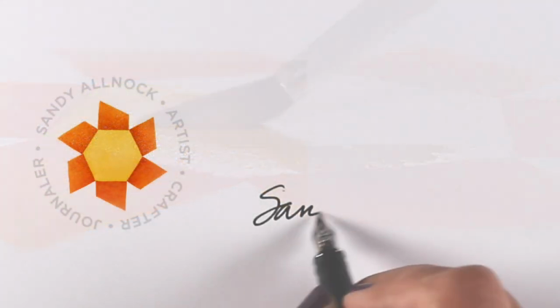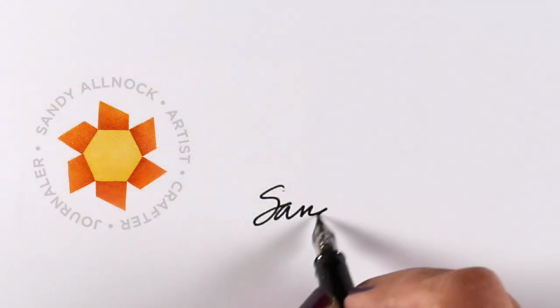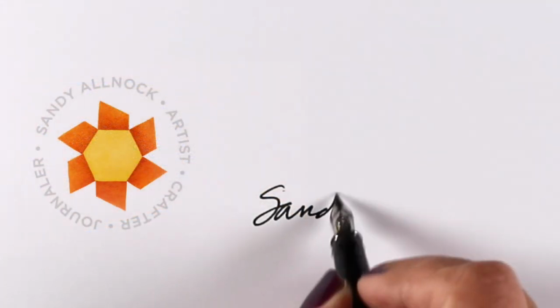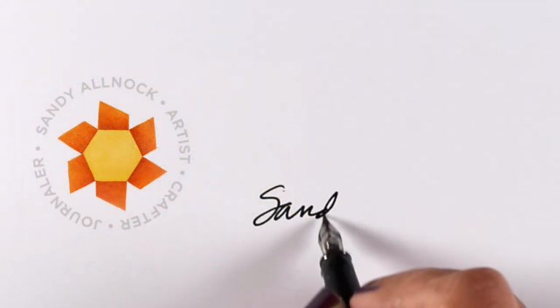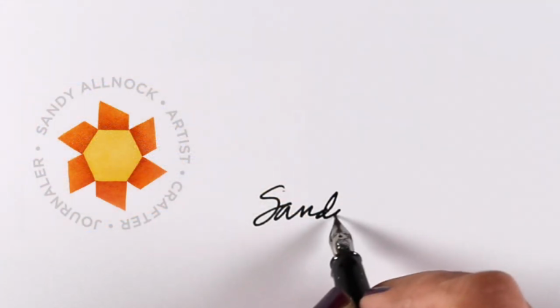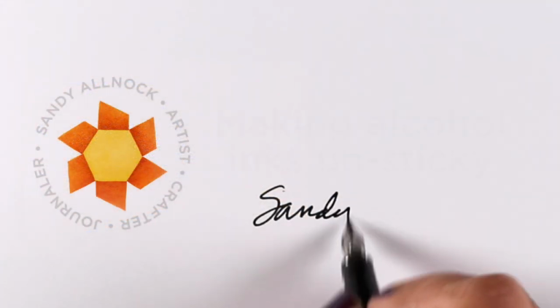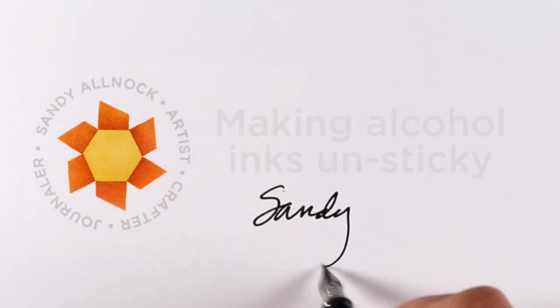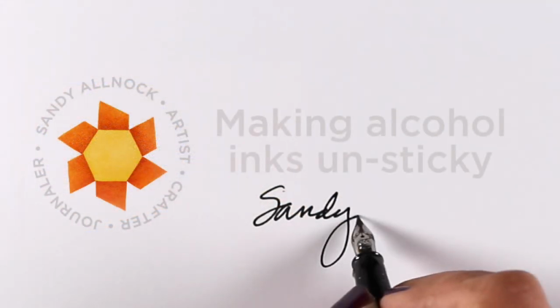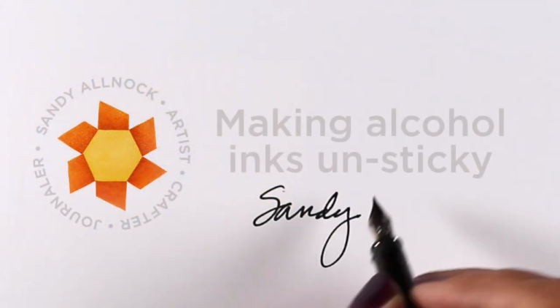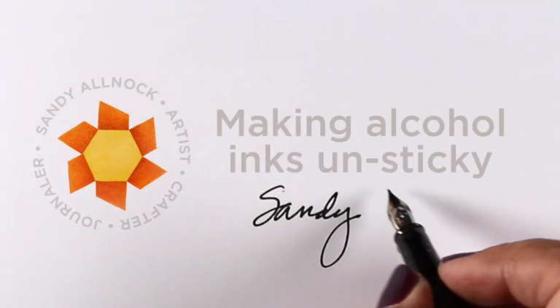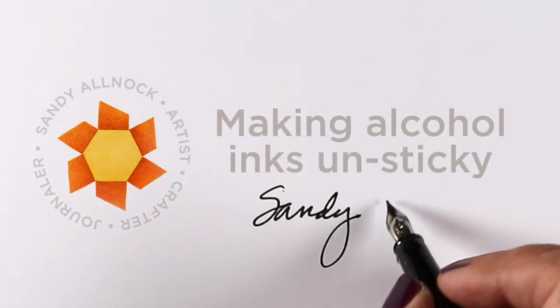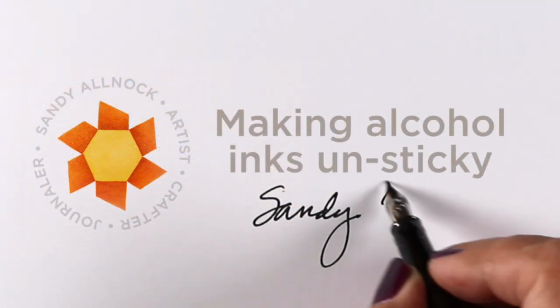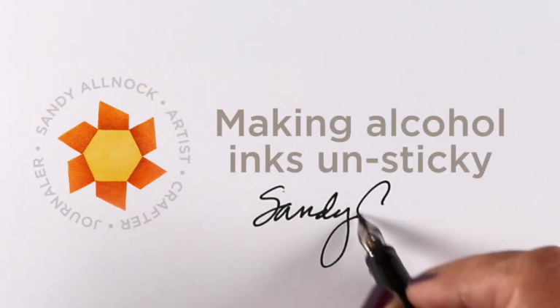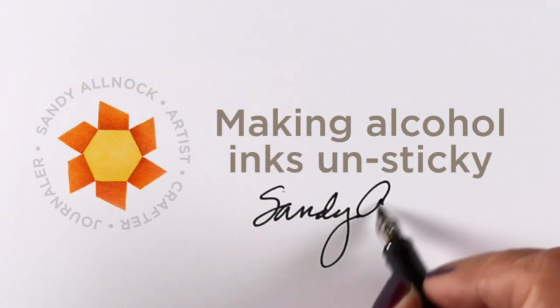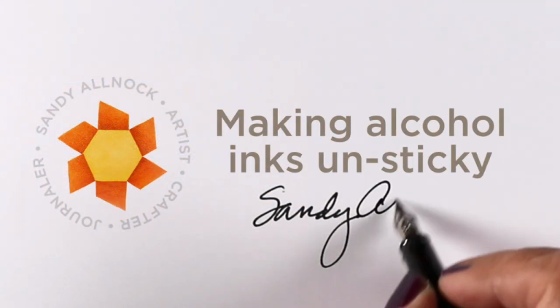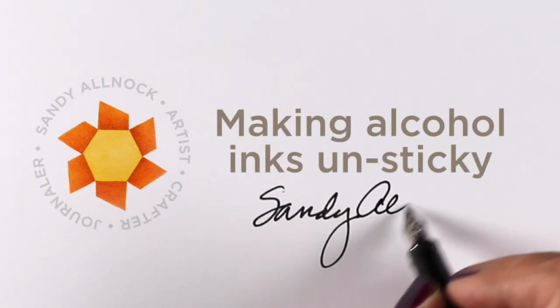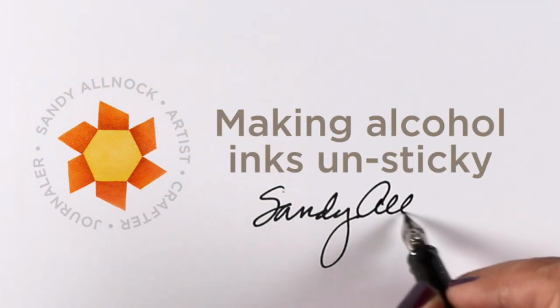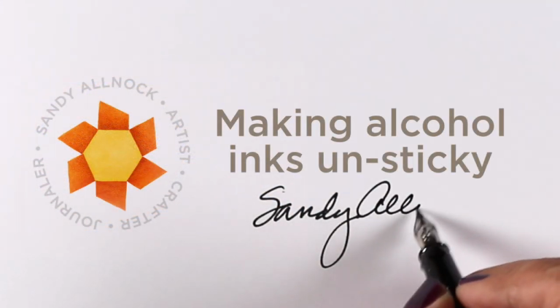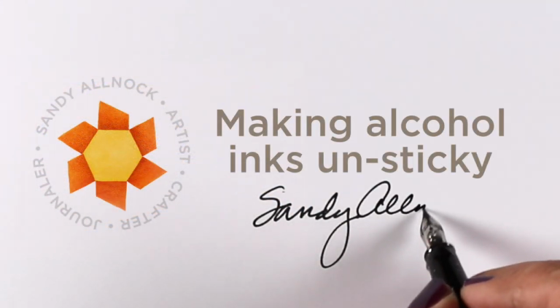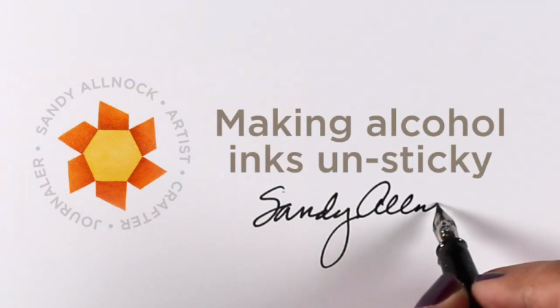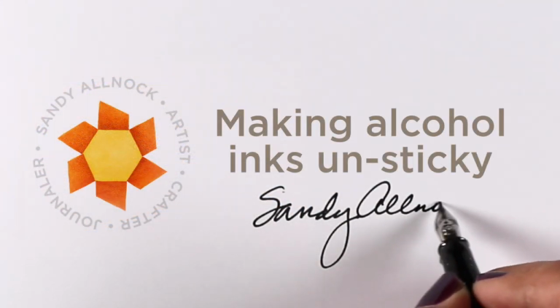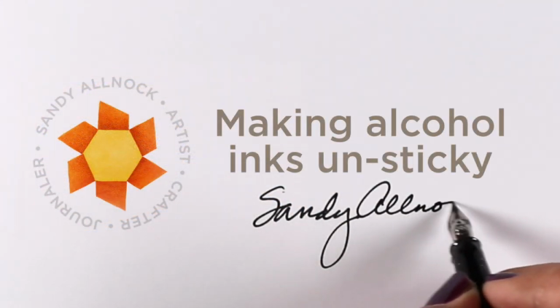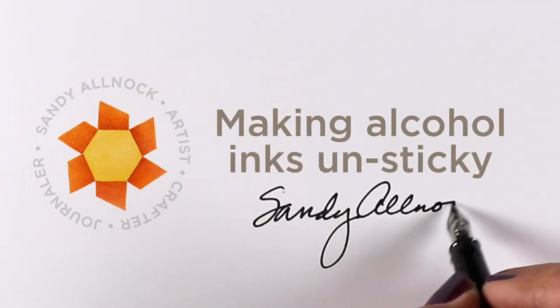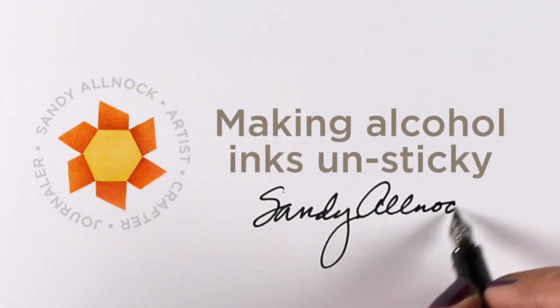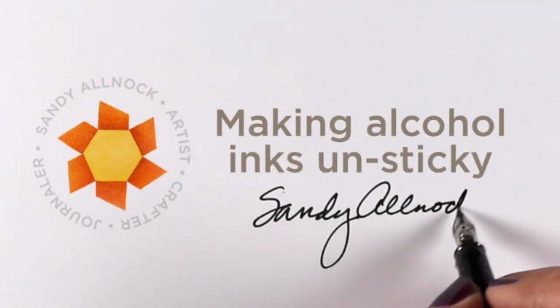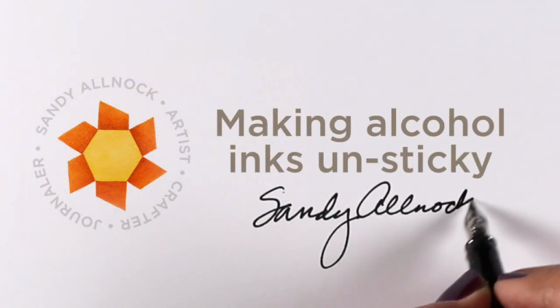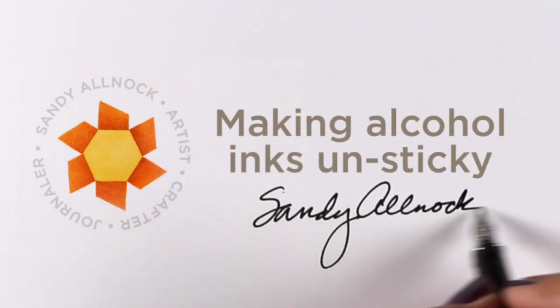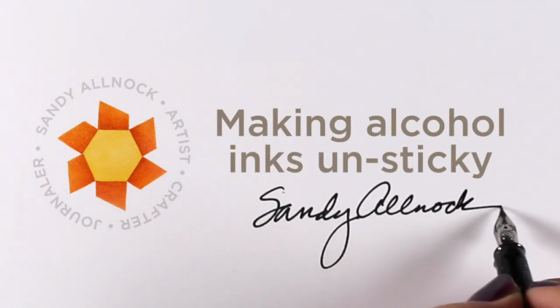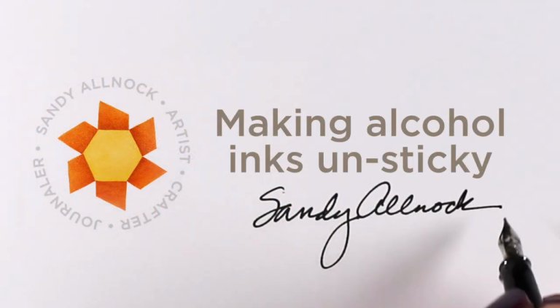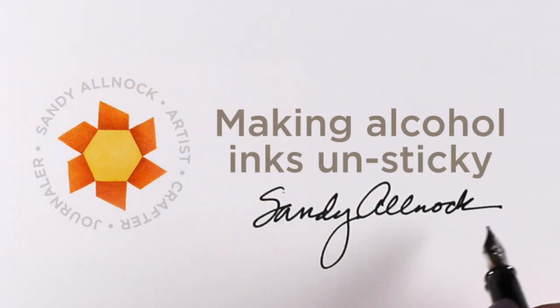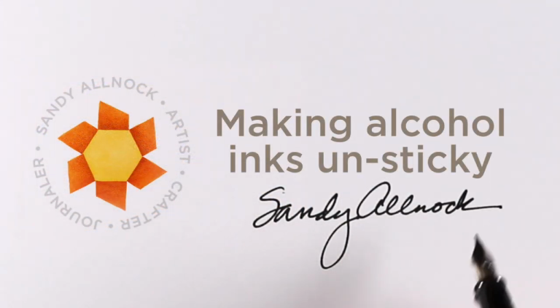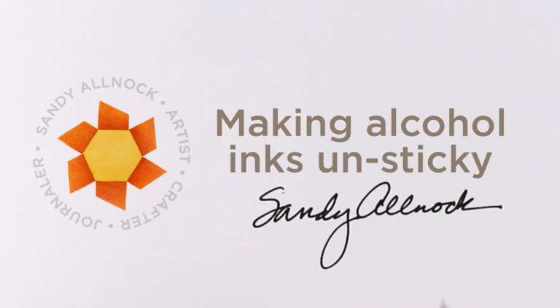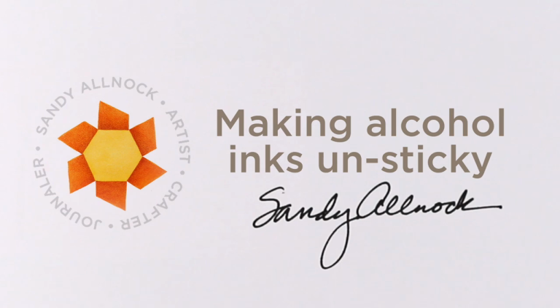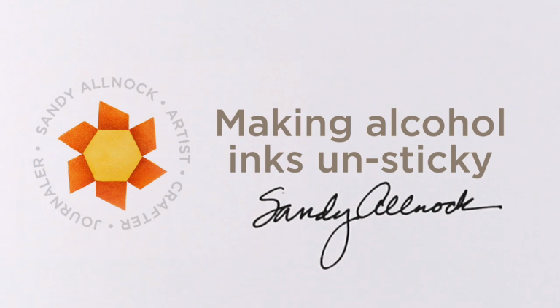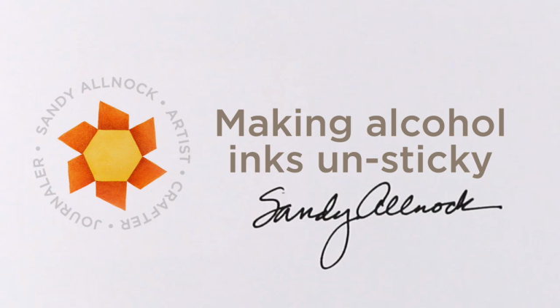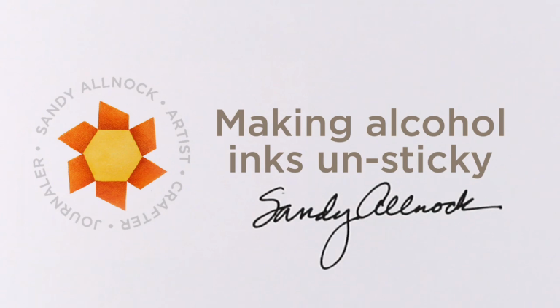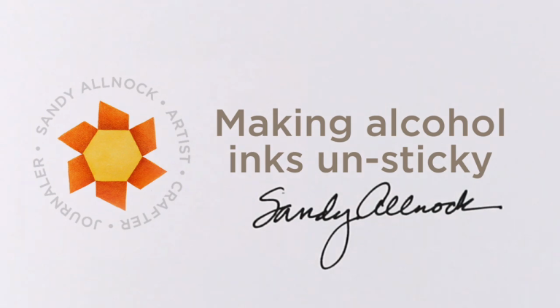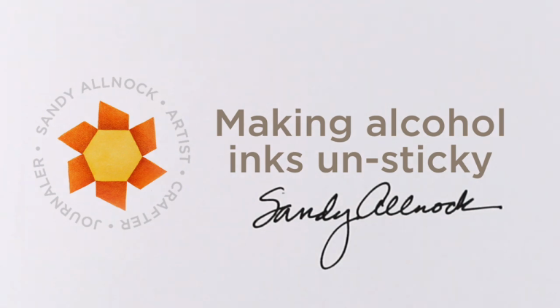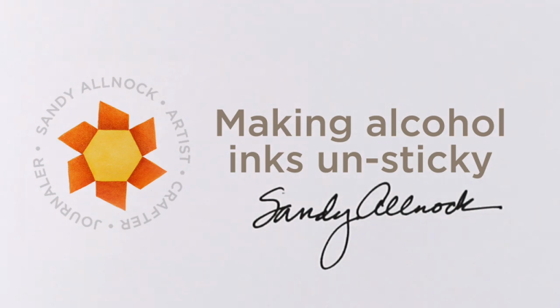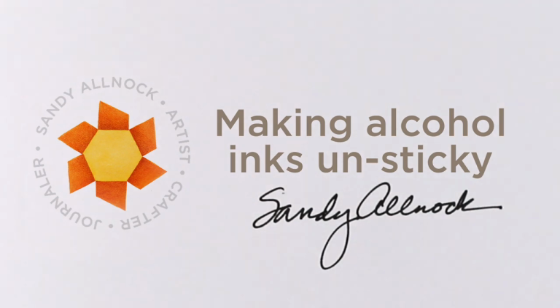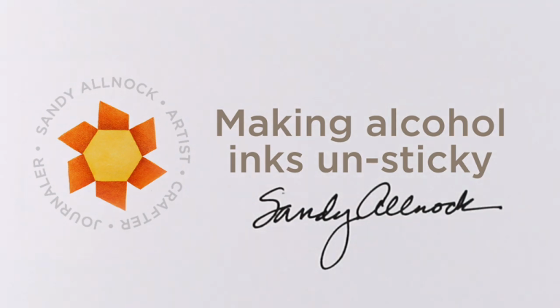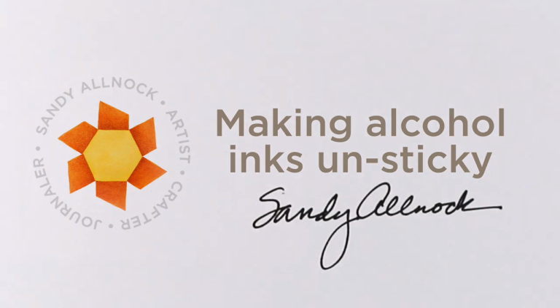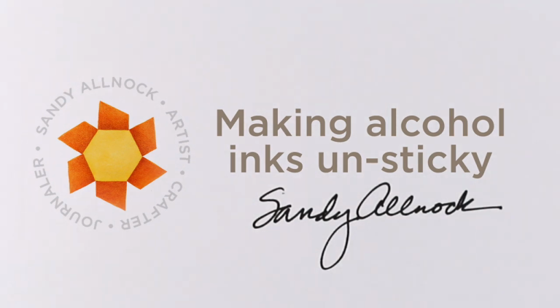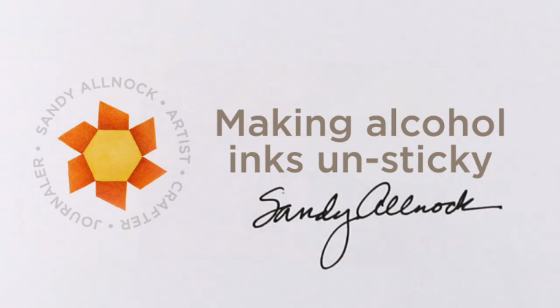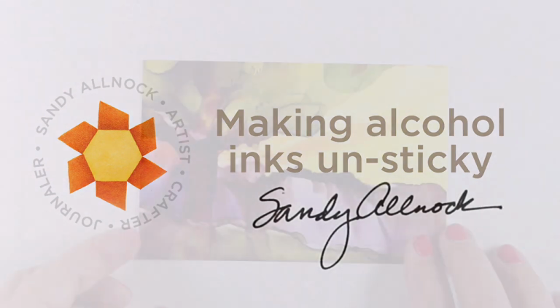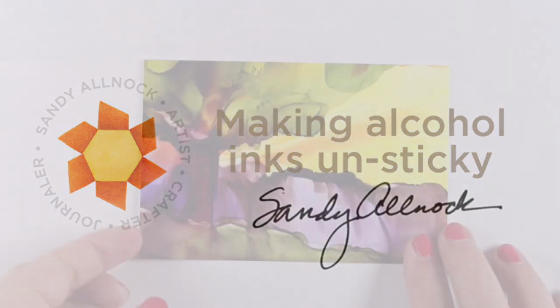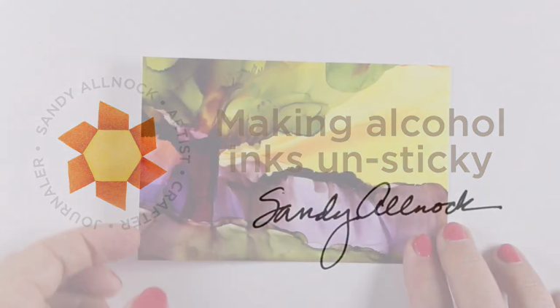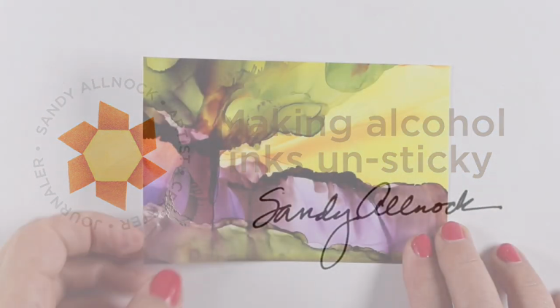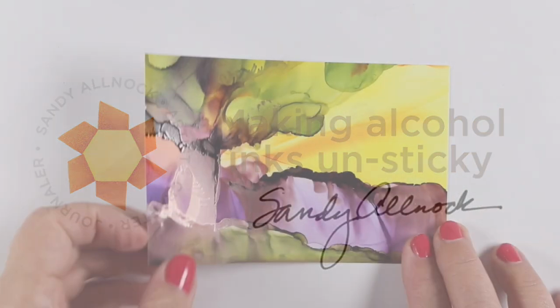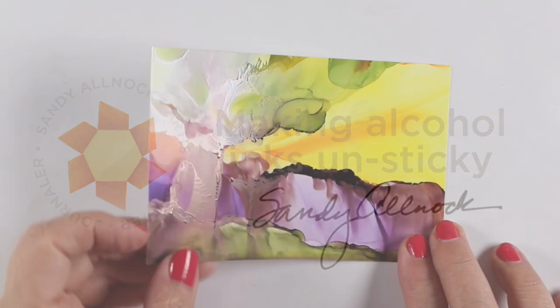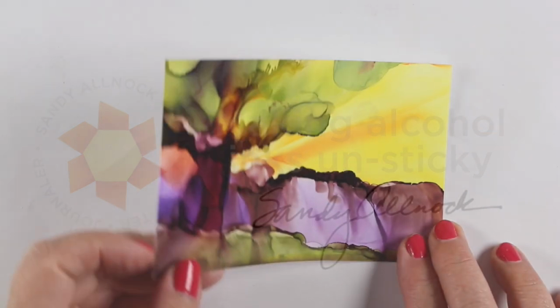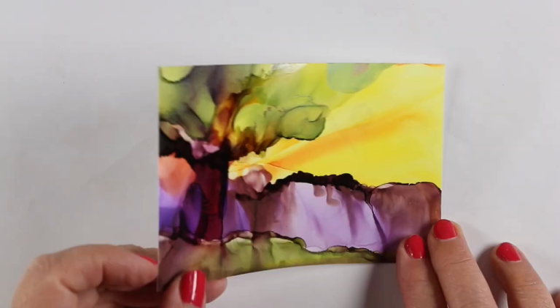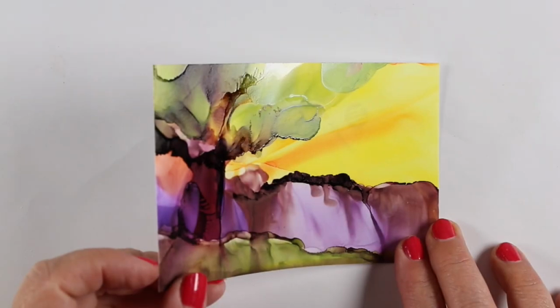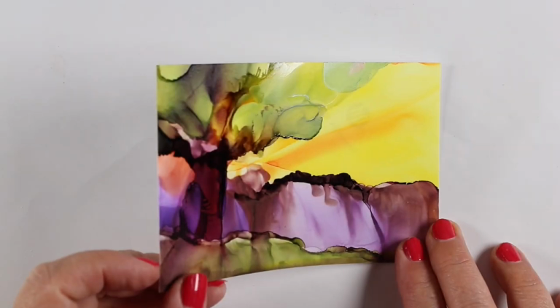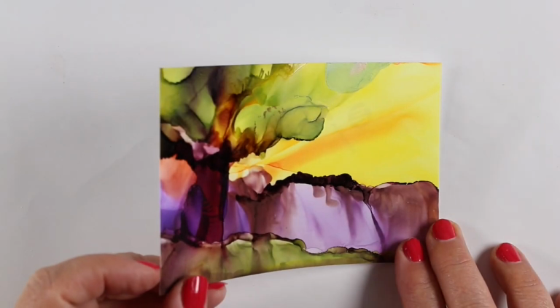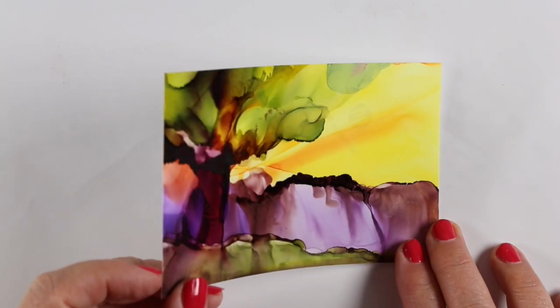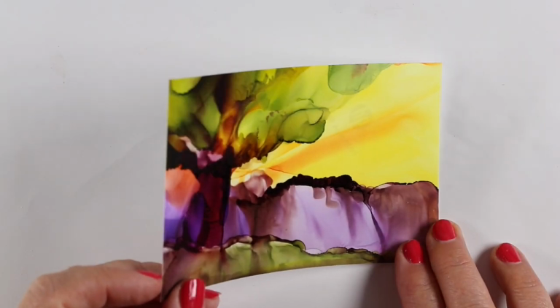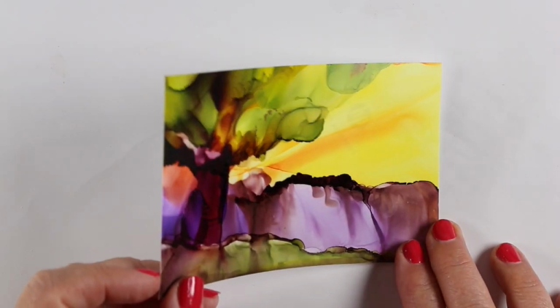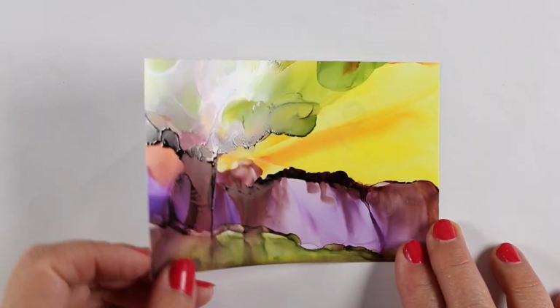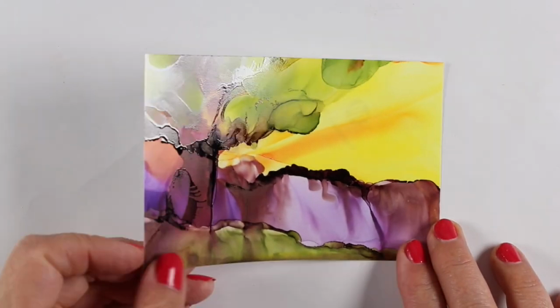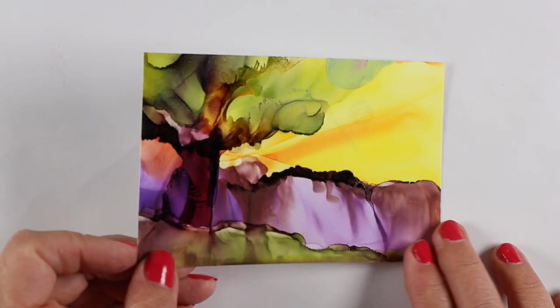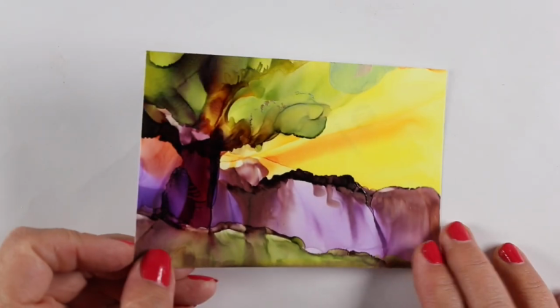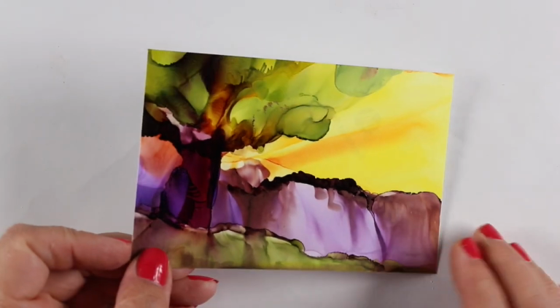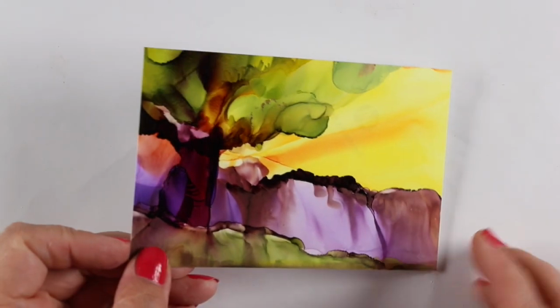Hey there, it's Sandy Alnock and today I have a really quick video with a tip to make your alcohol ink projects unsticky.